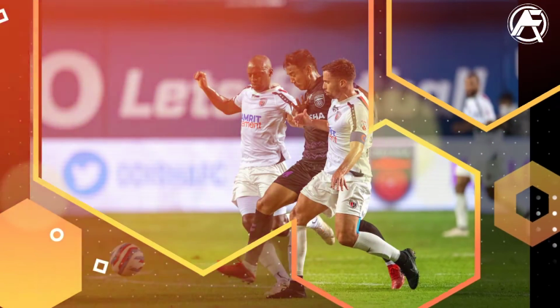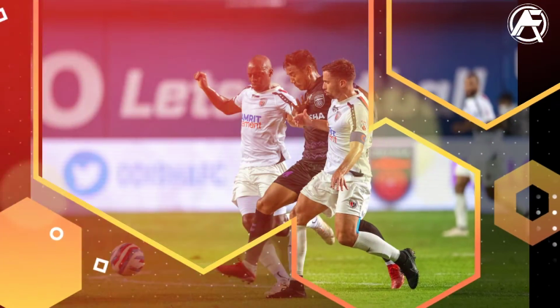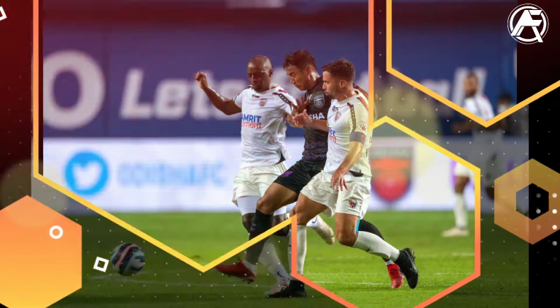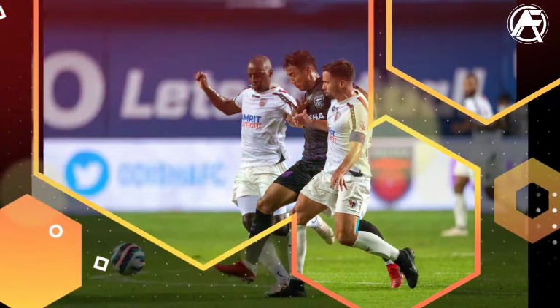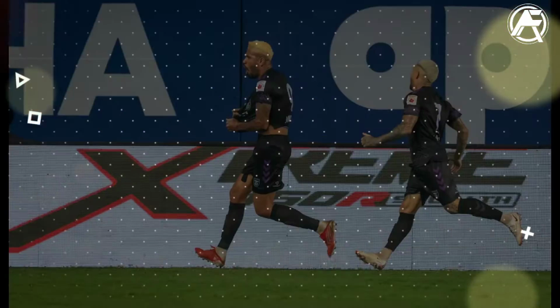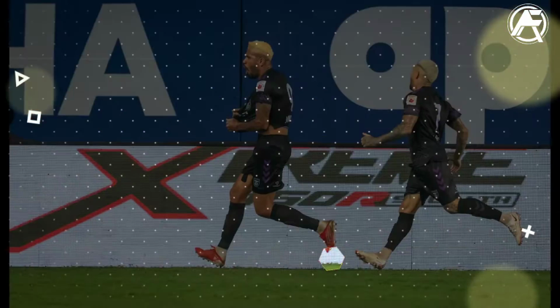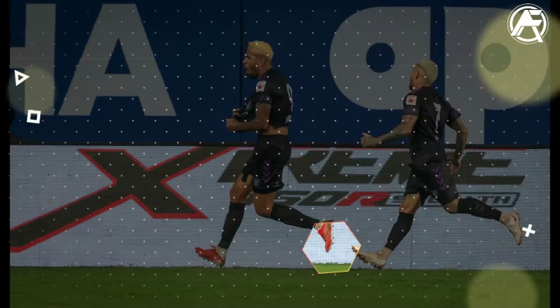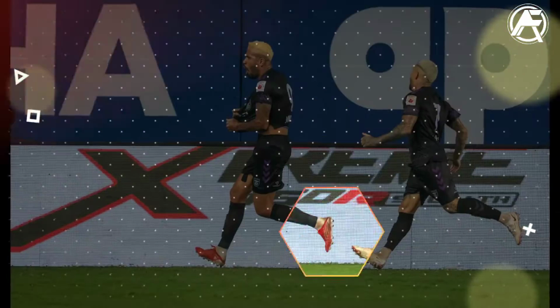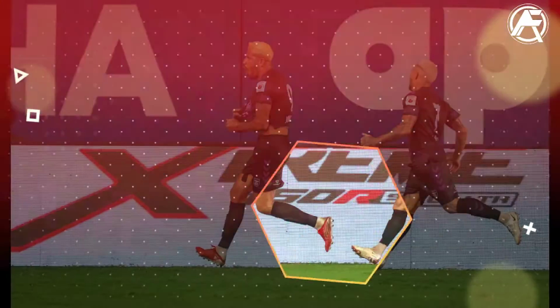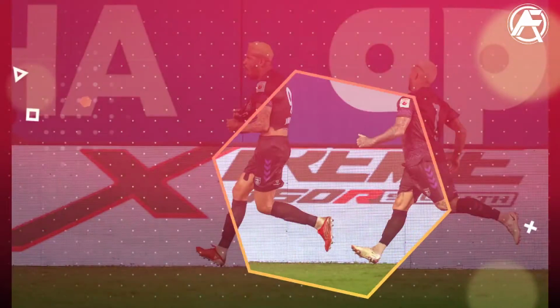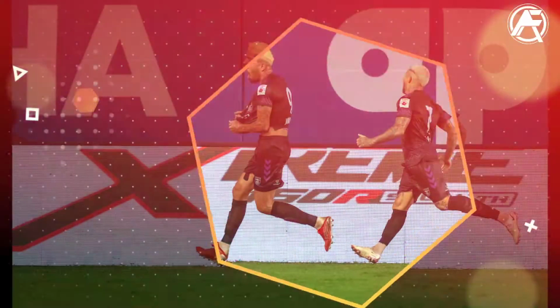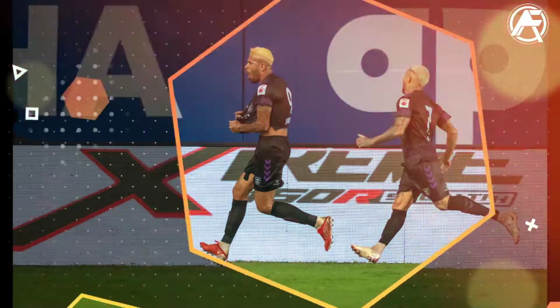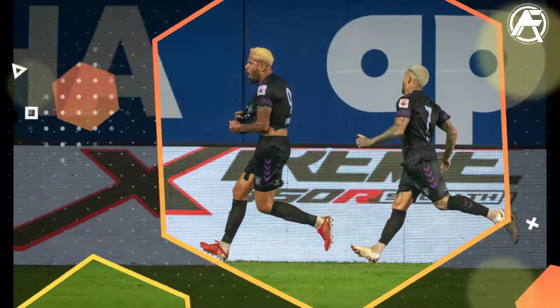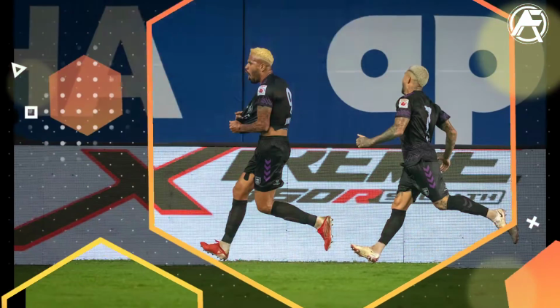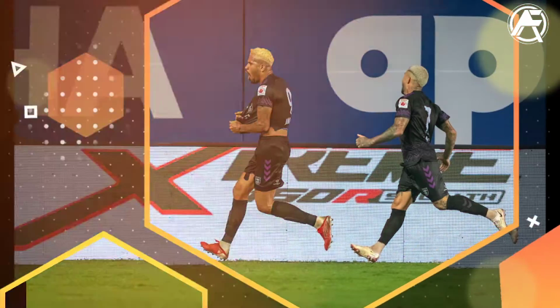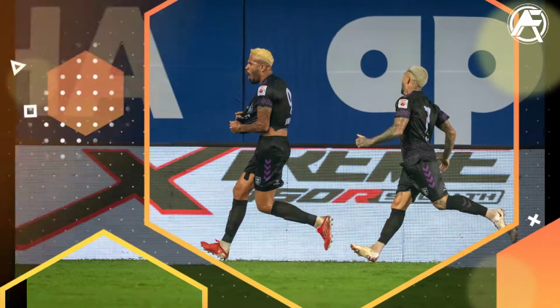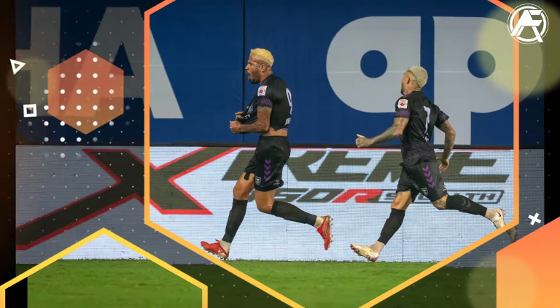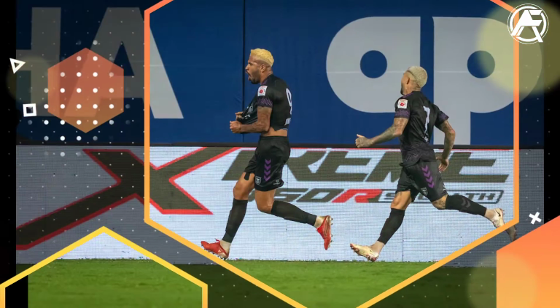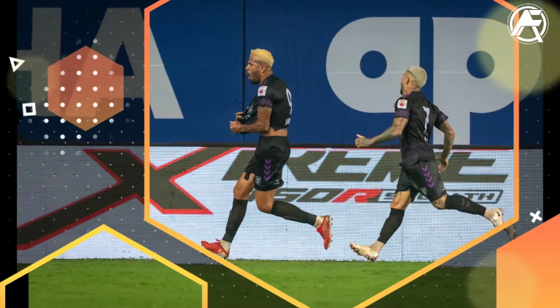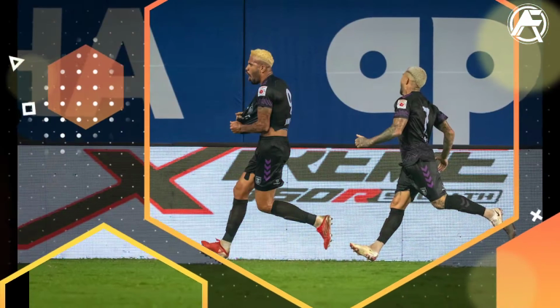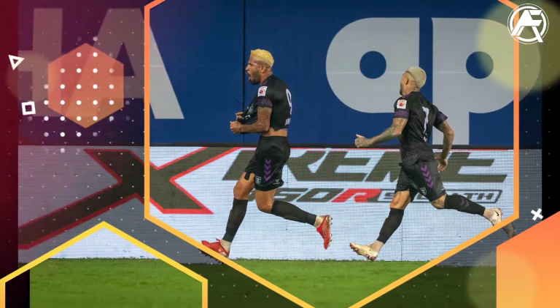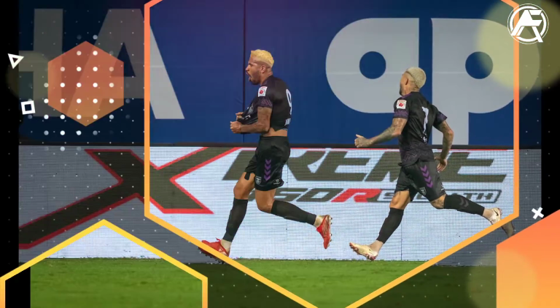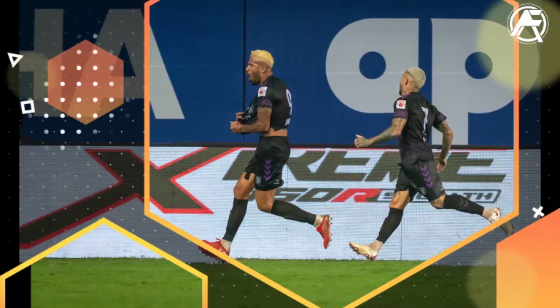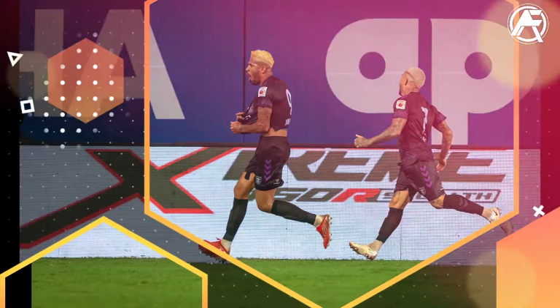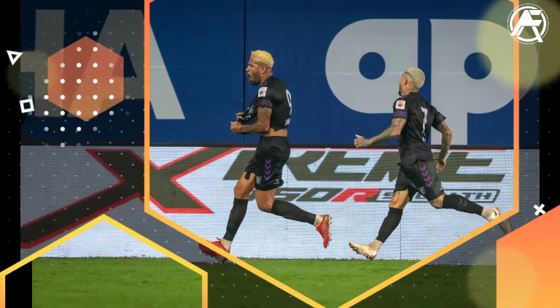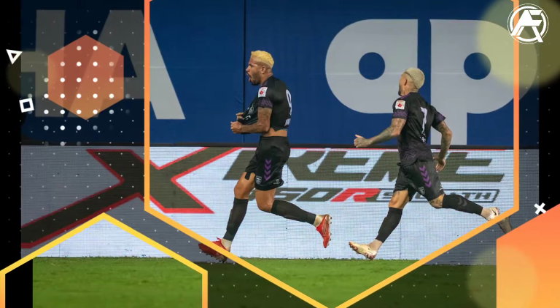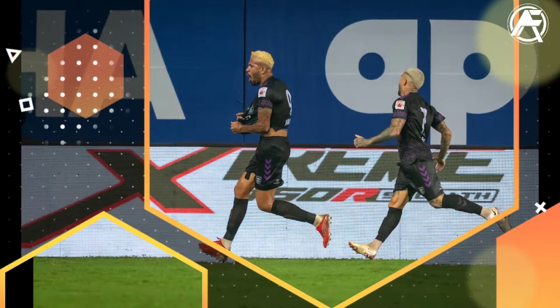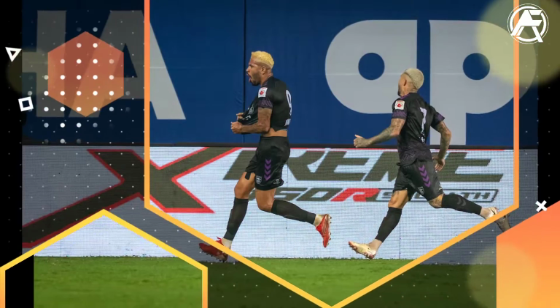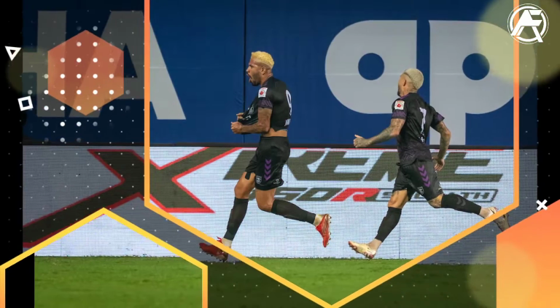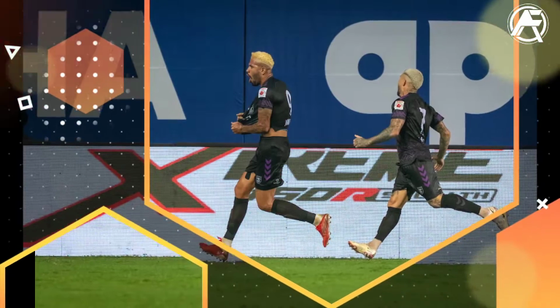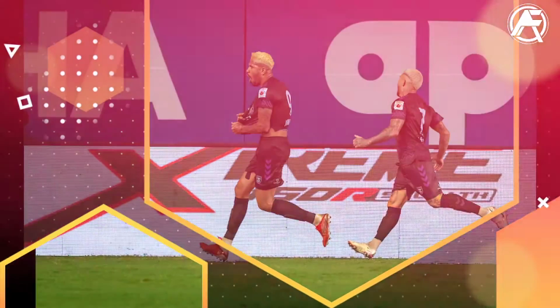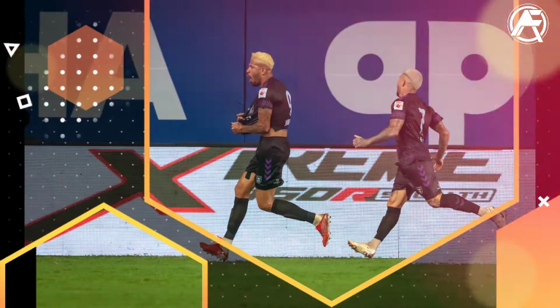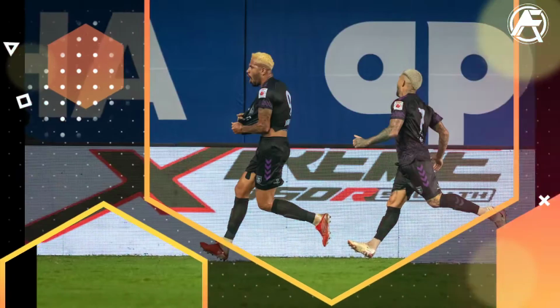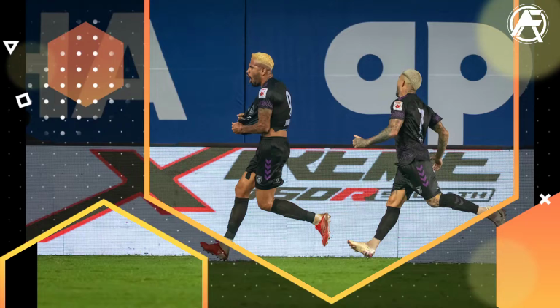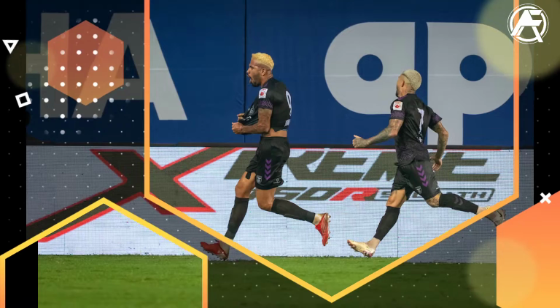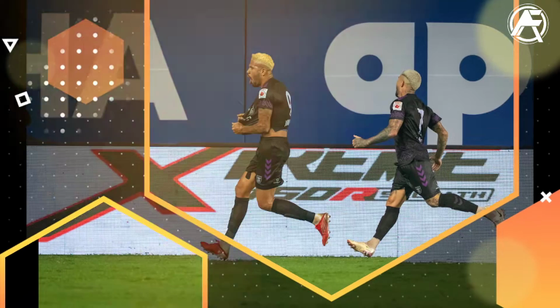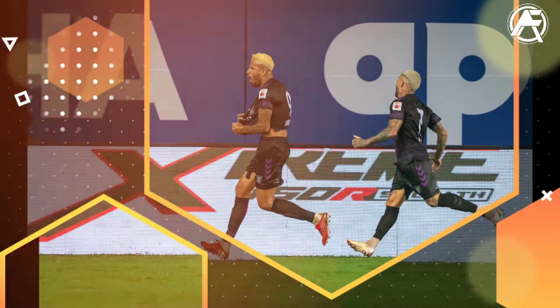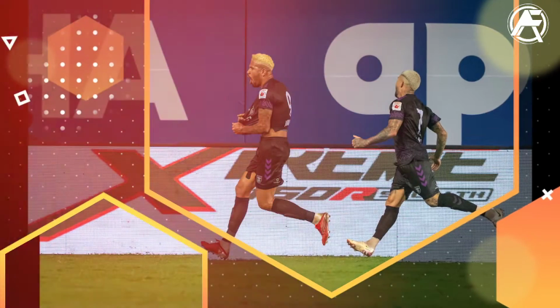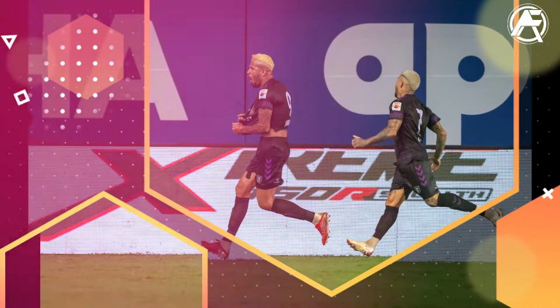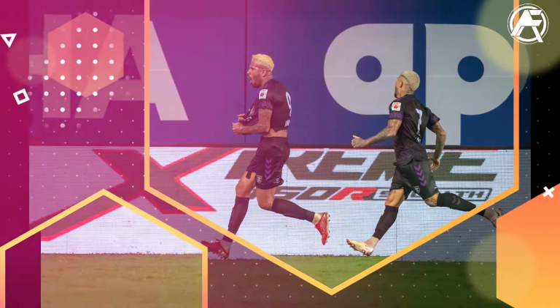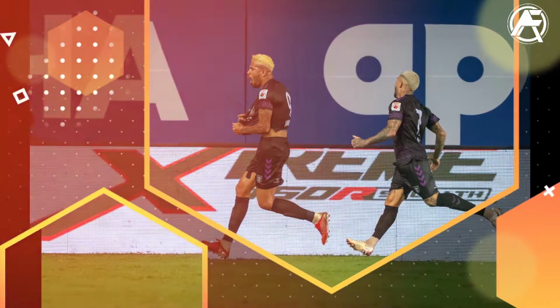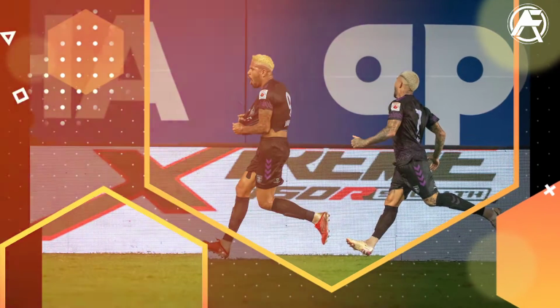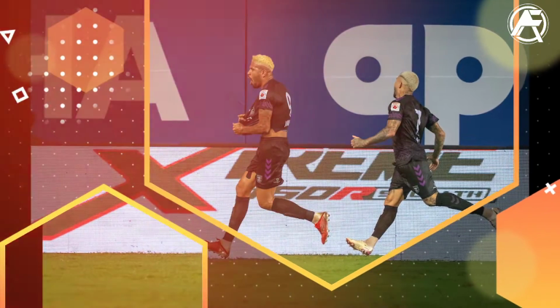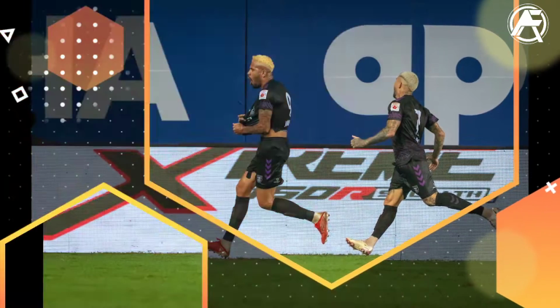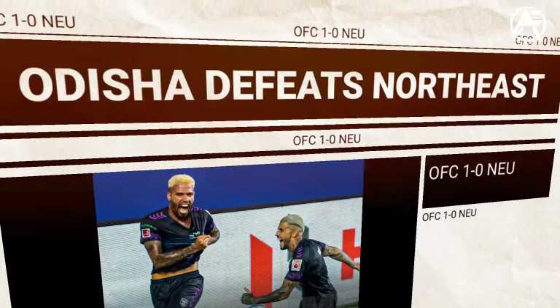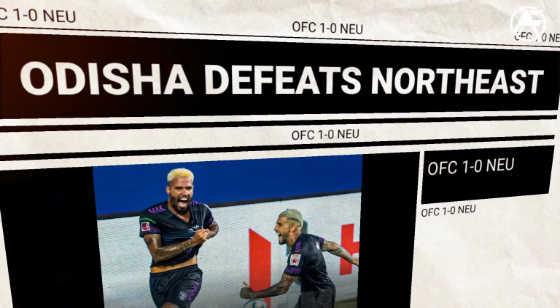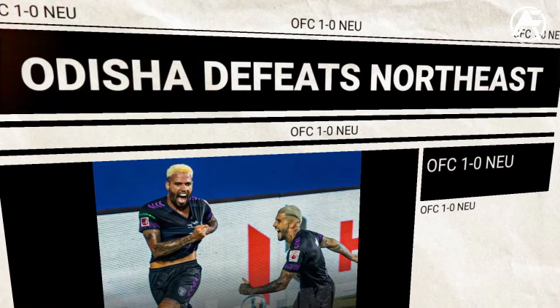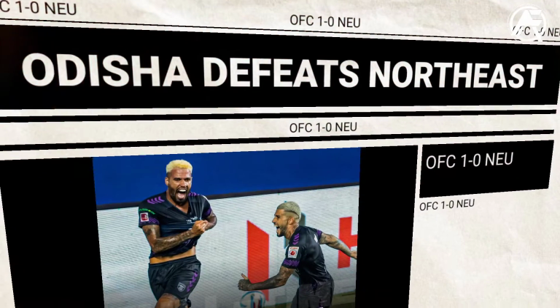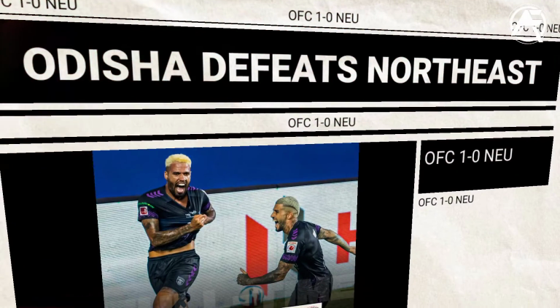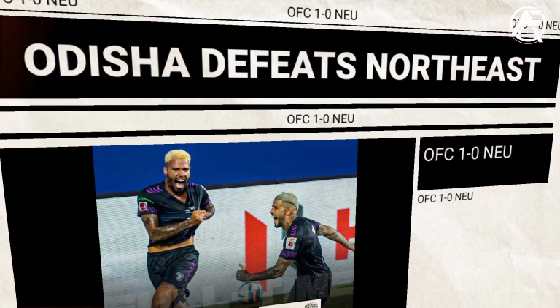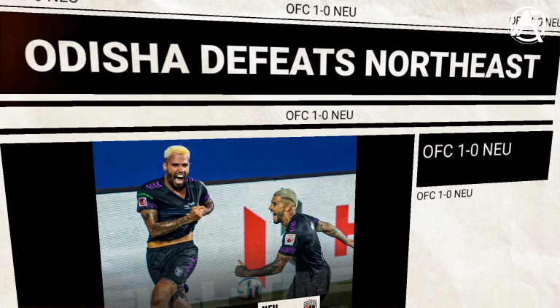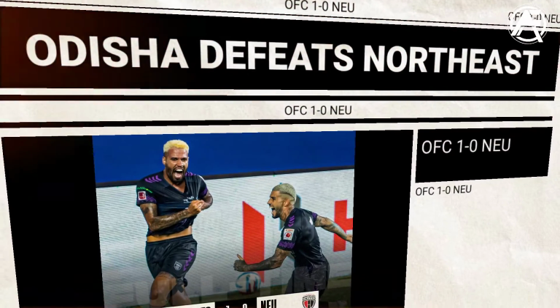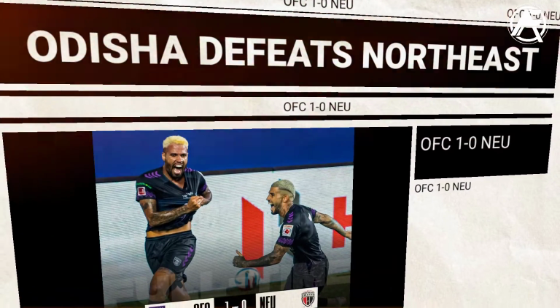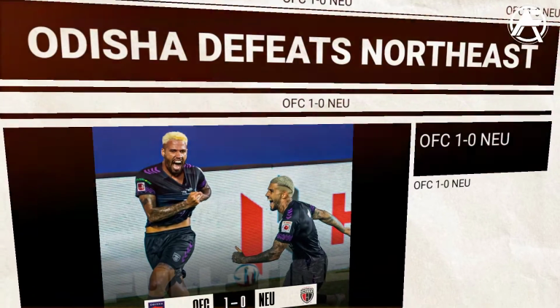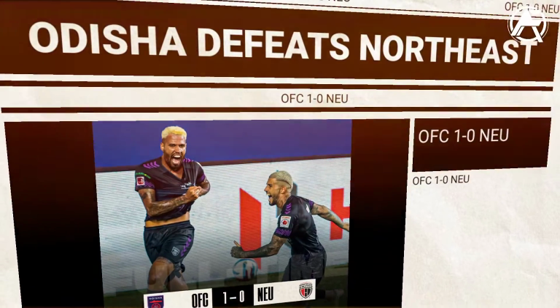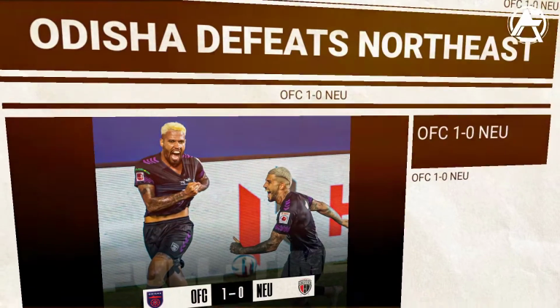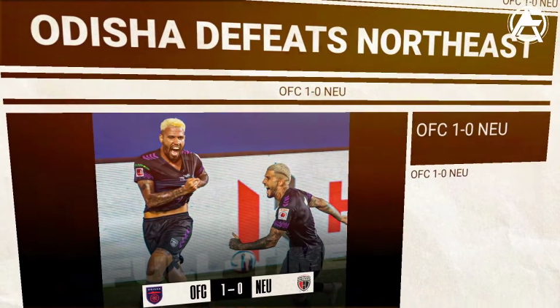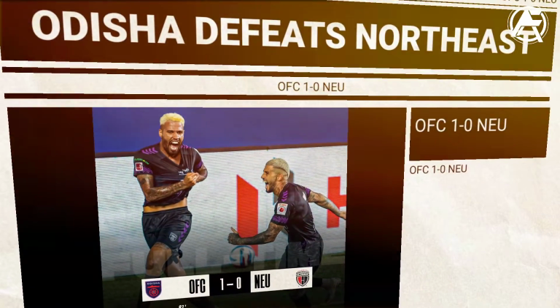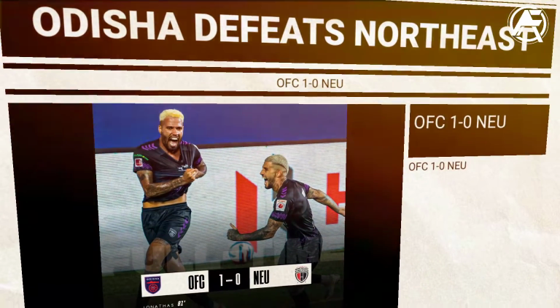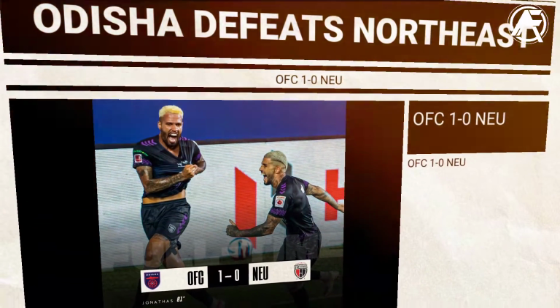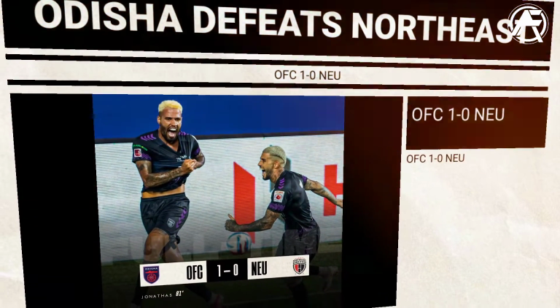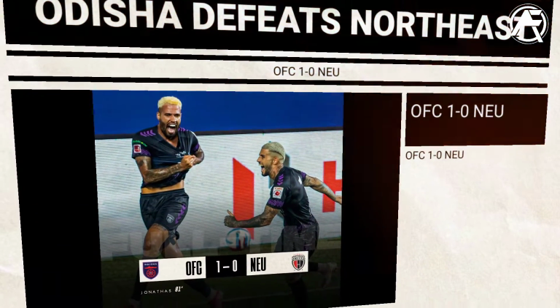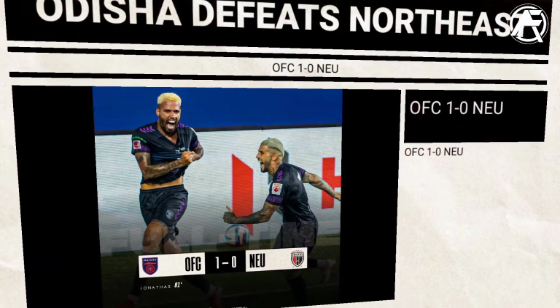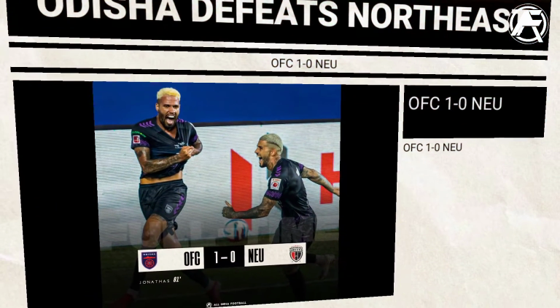The goal came in the 81st minute from Janatas, and that's the goal which separated the teams and gave Odisha FC the win.